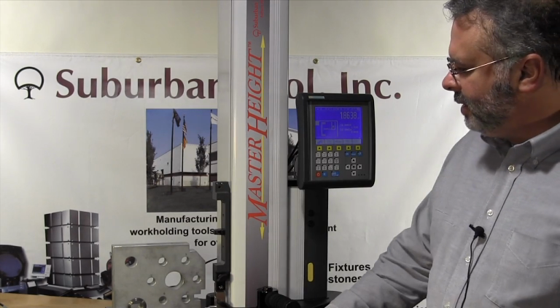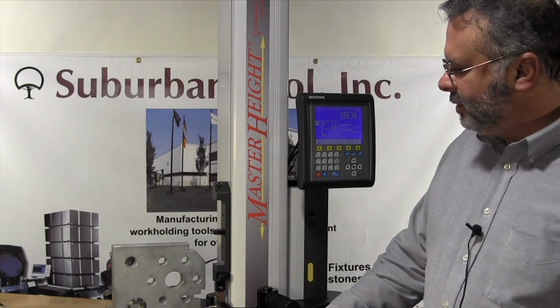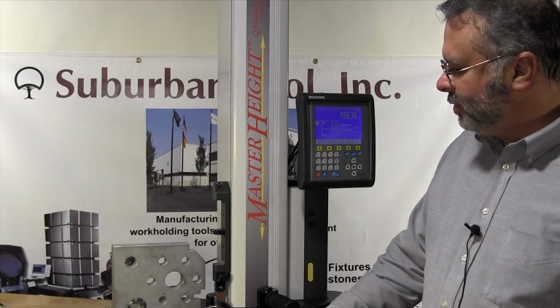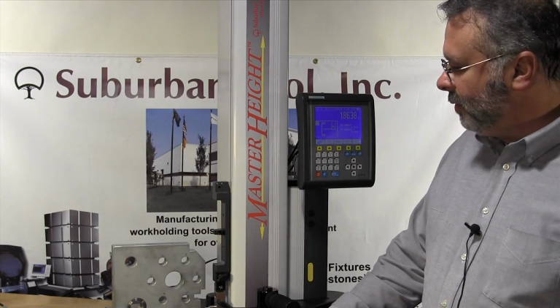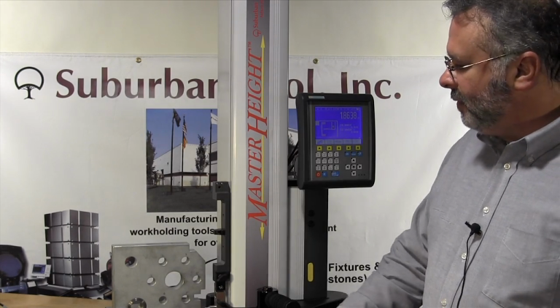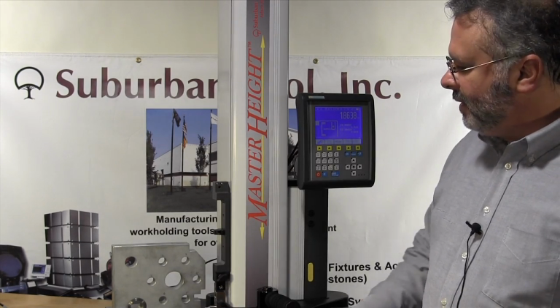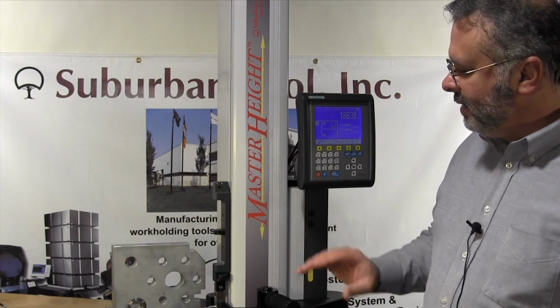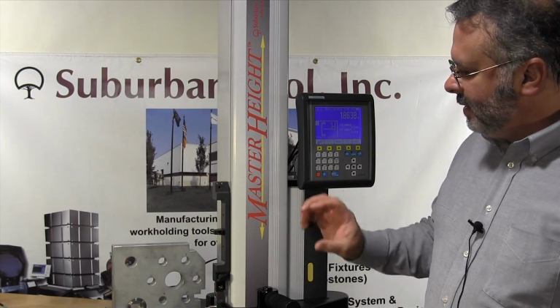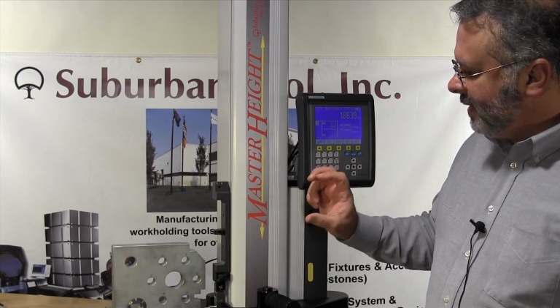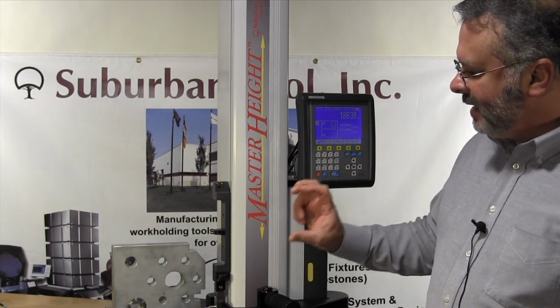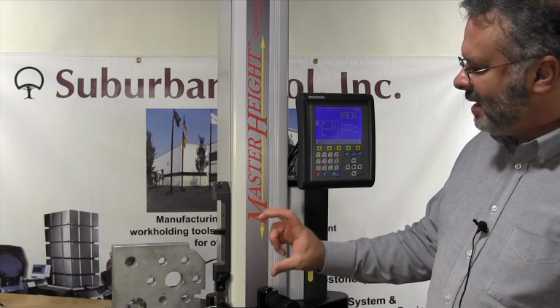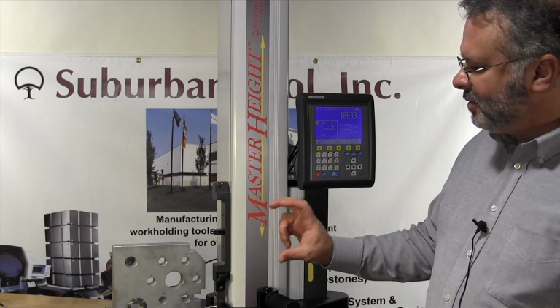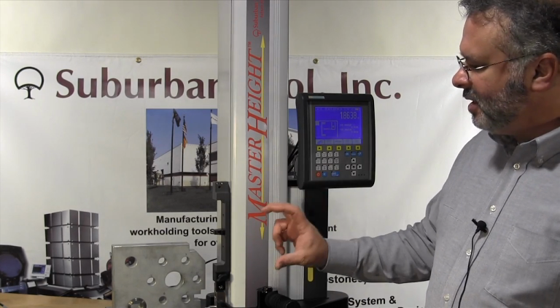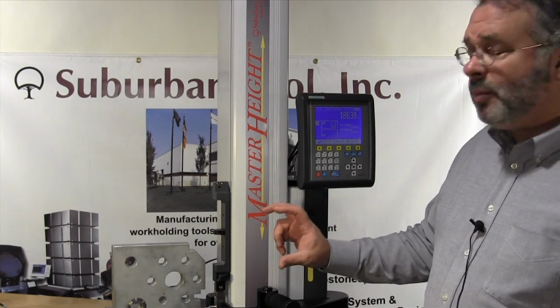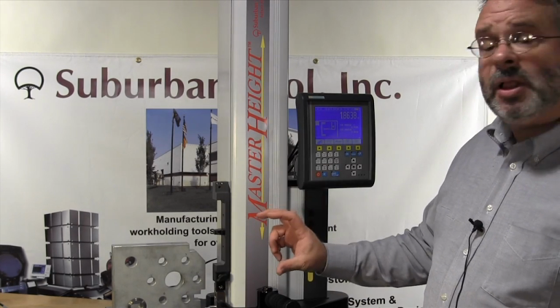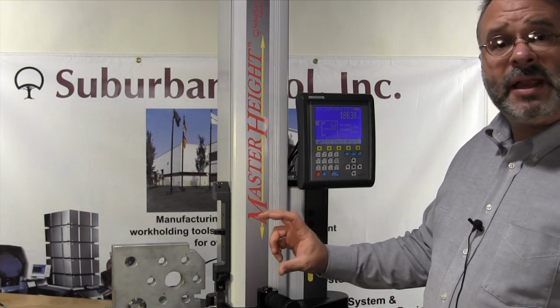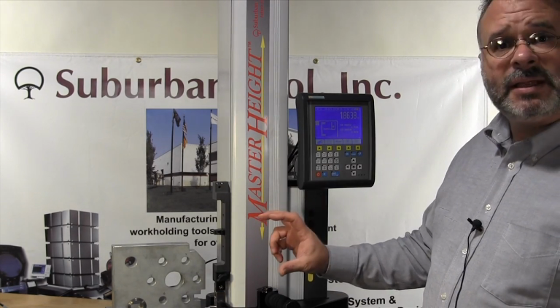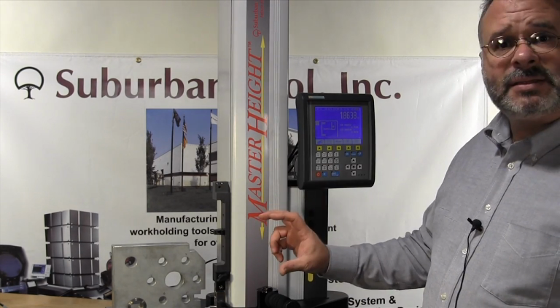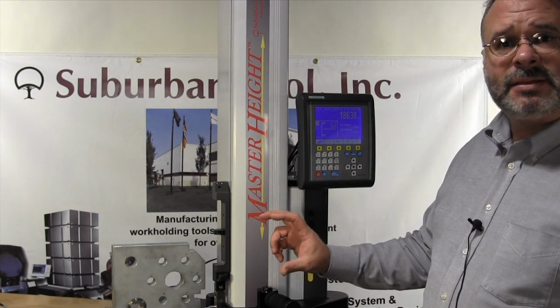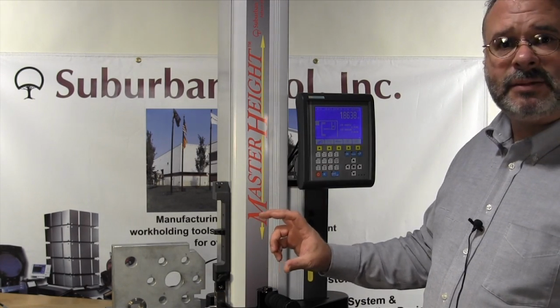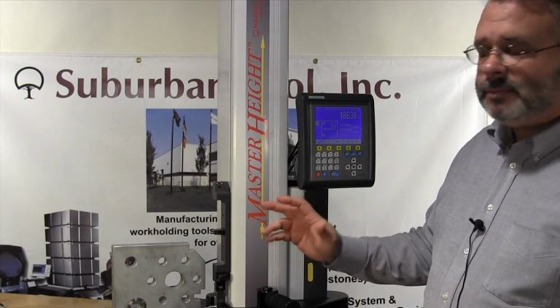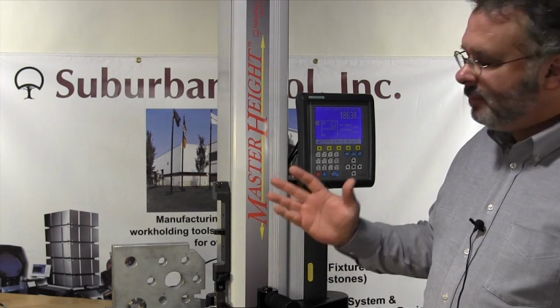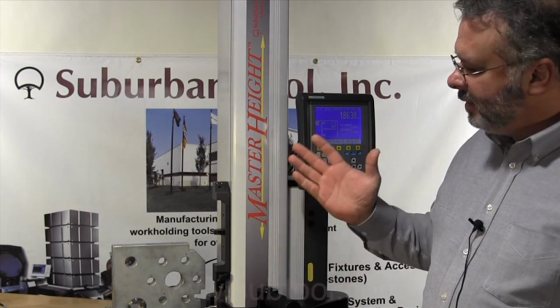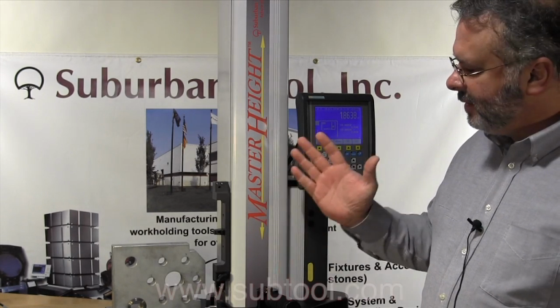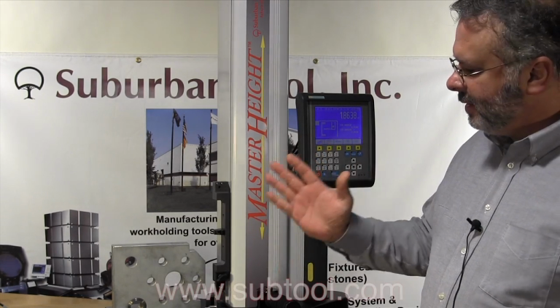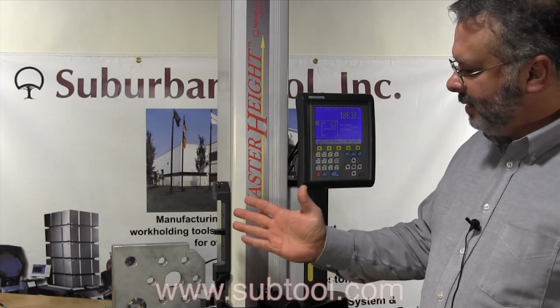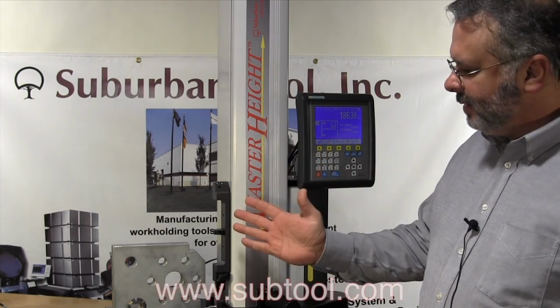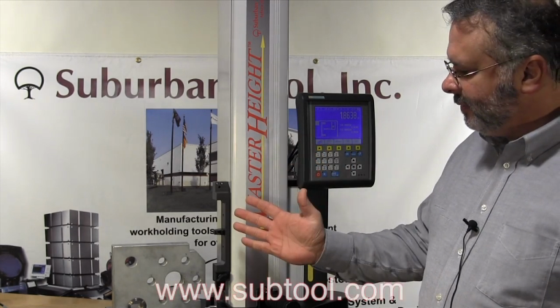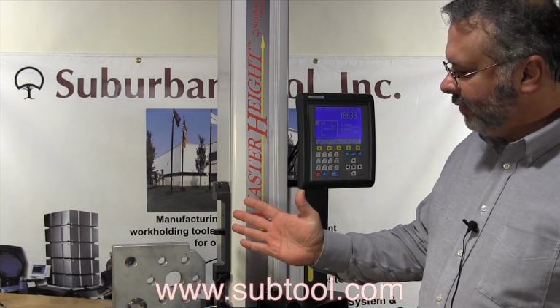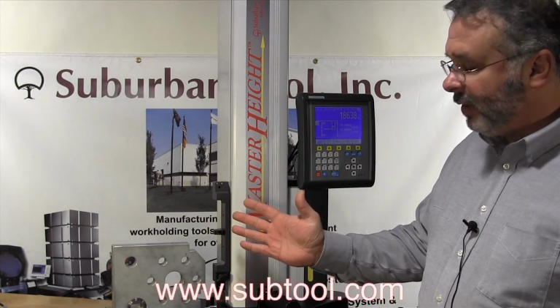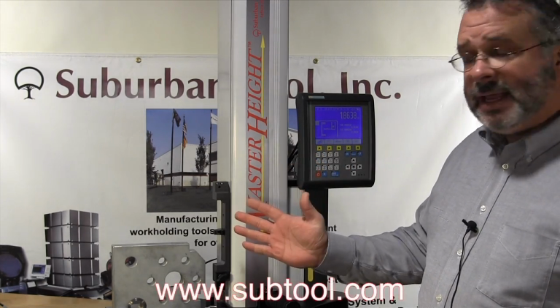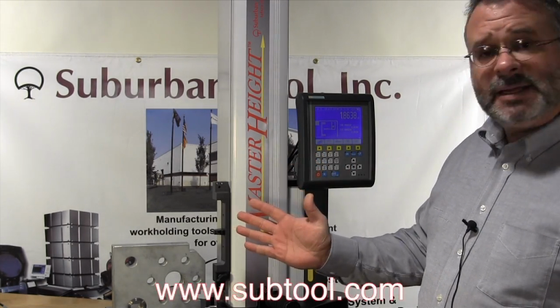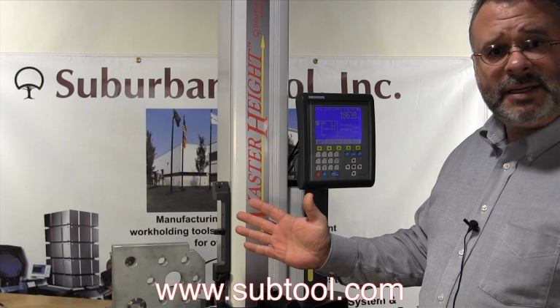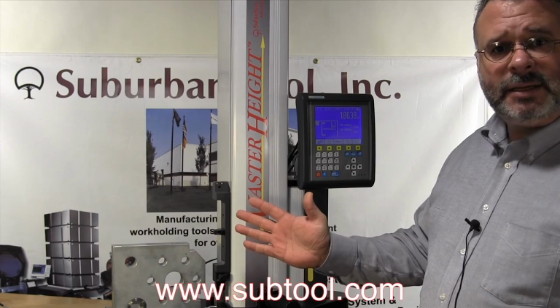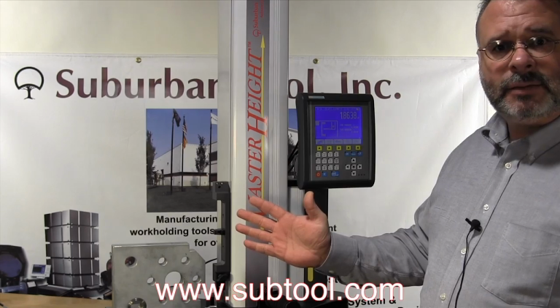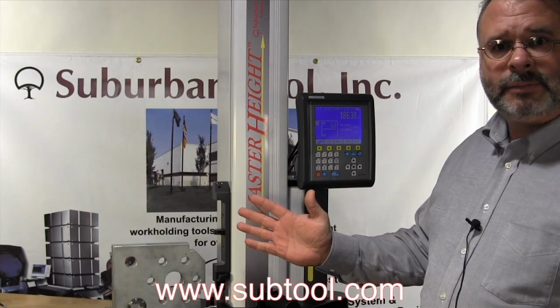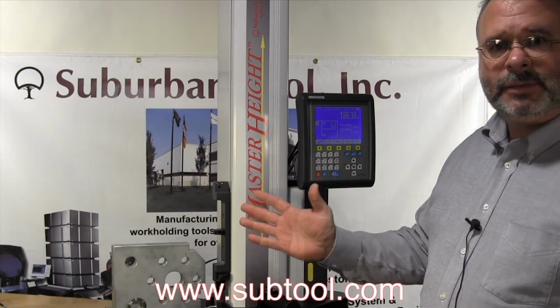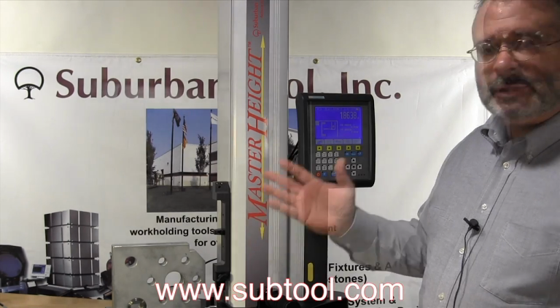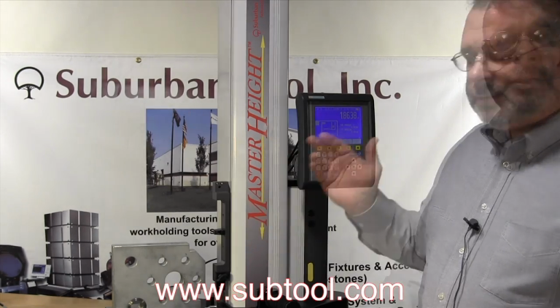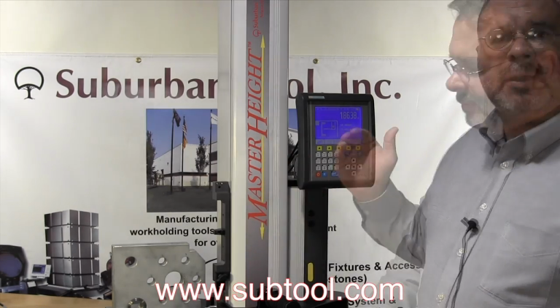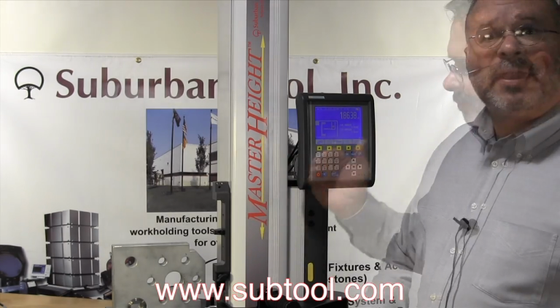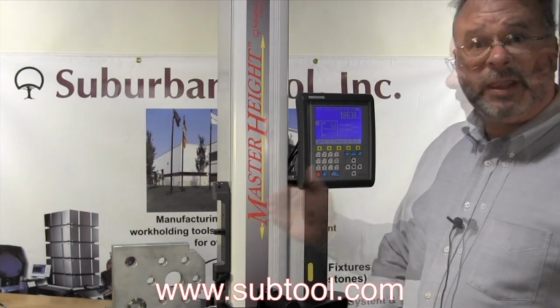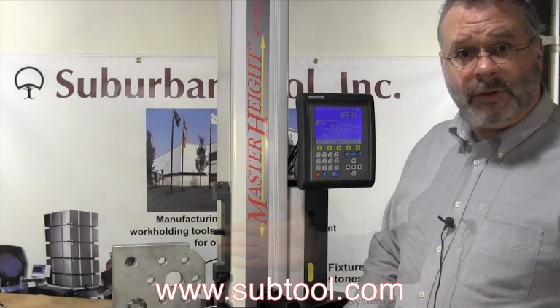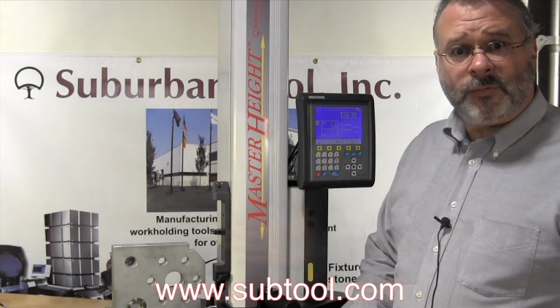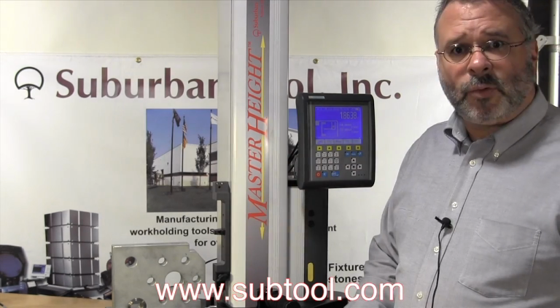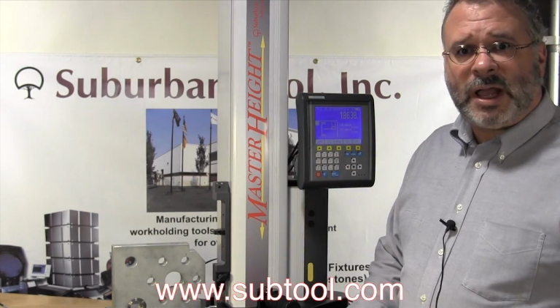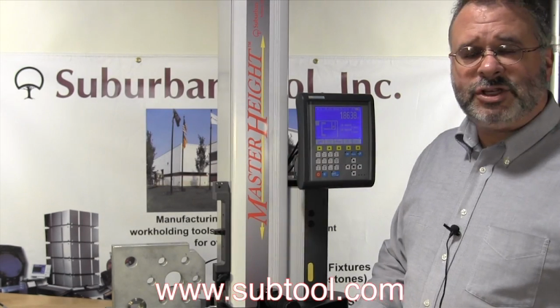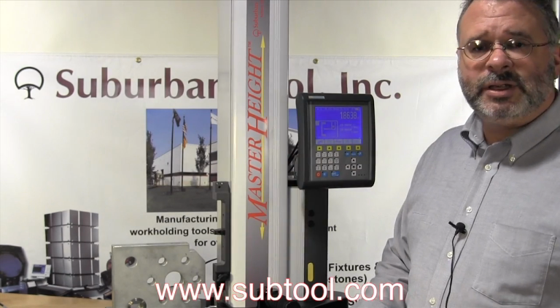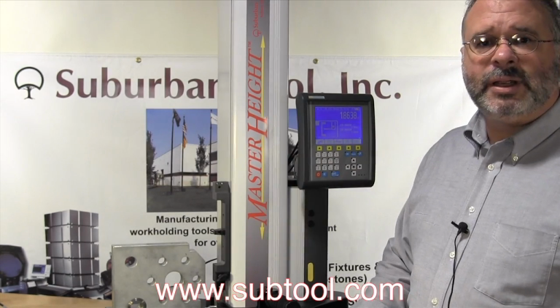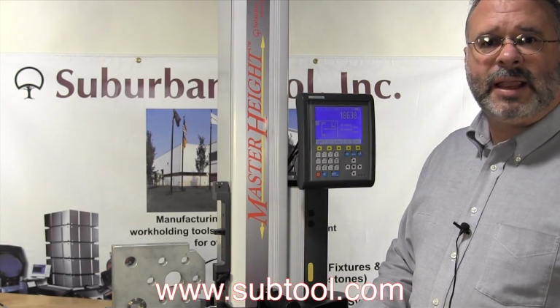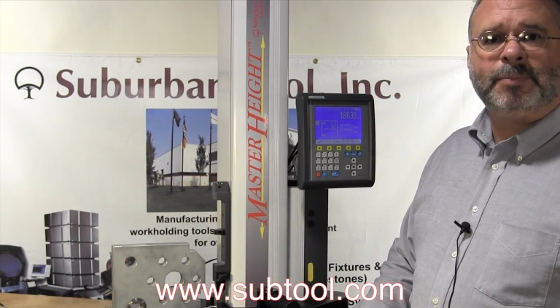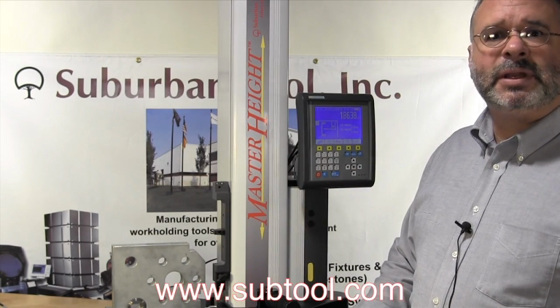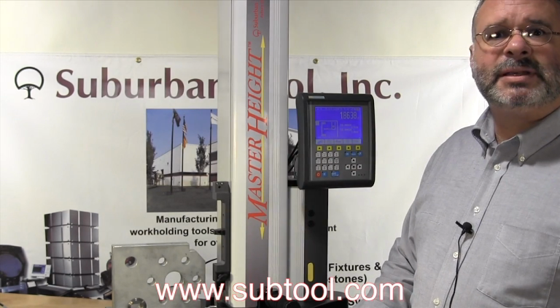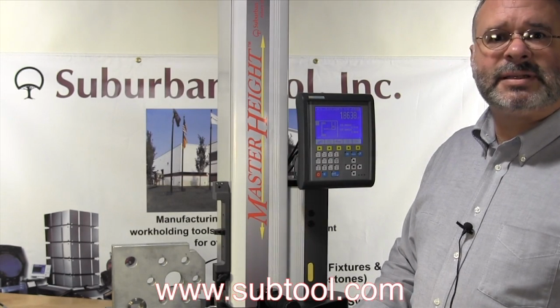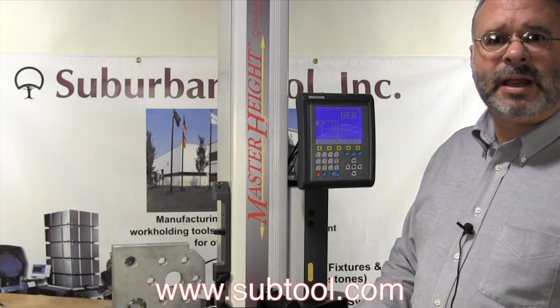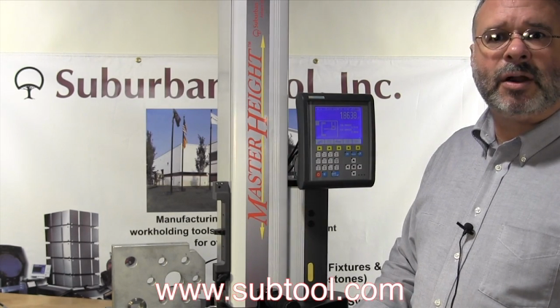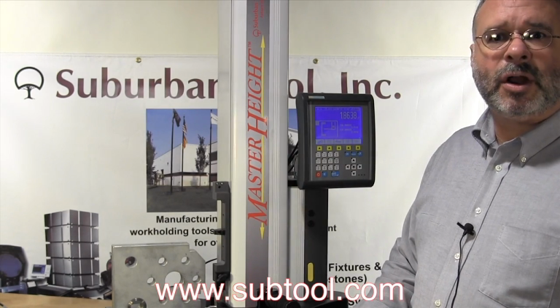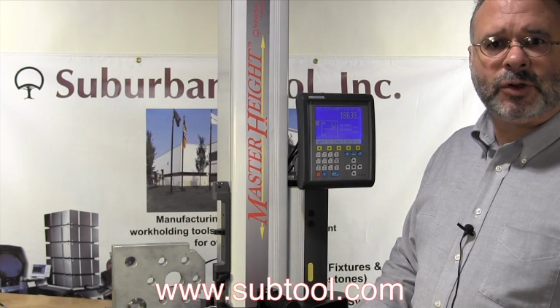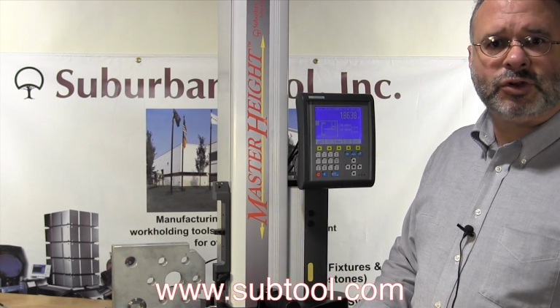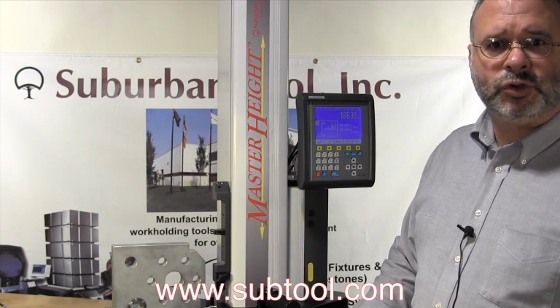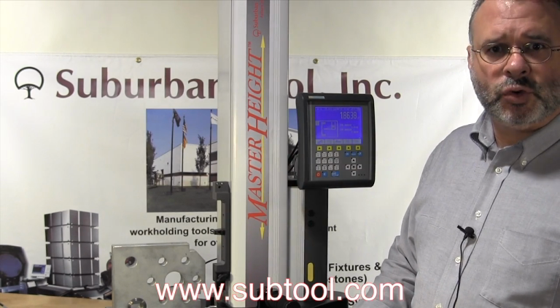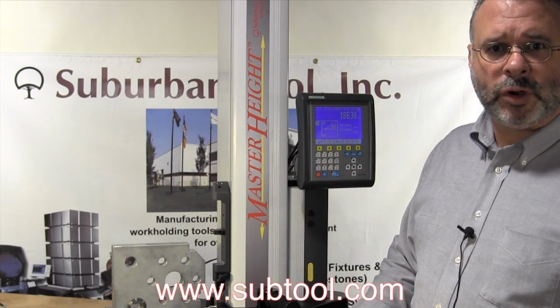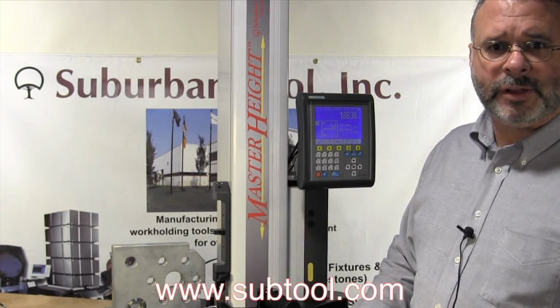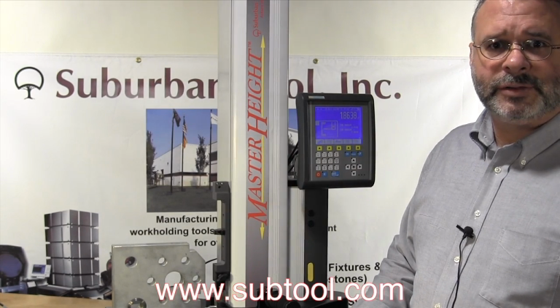So that's how simple it is, very easy. Thank you for watching and please see our other tutorials.